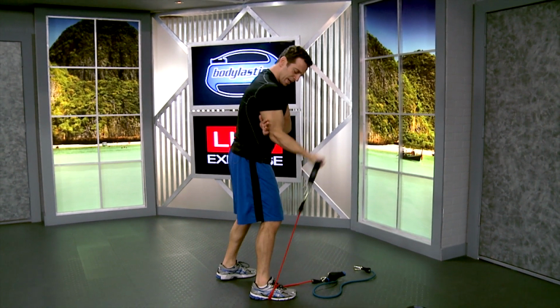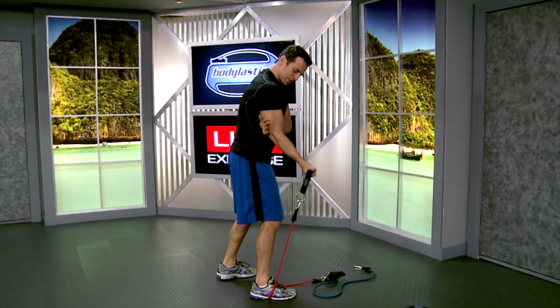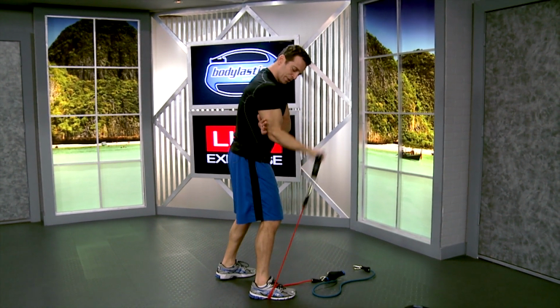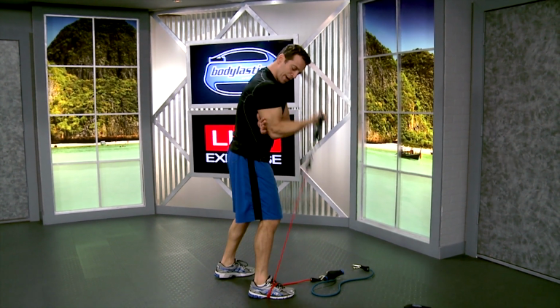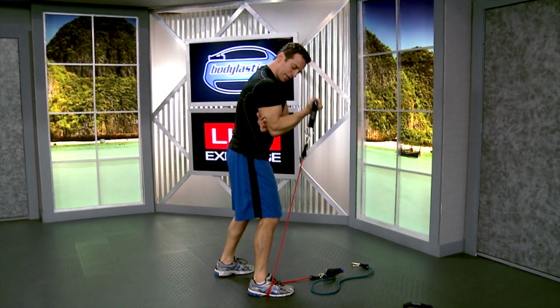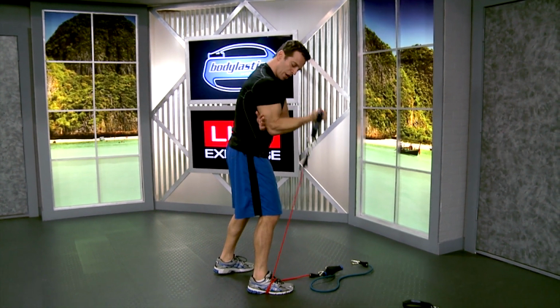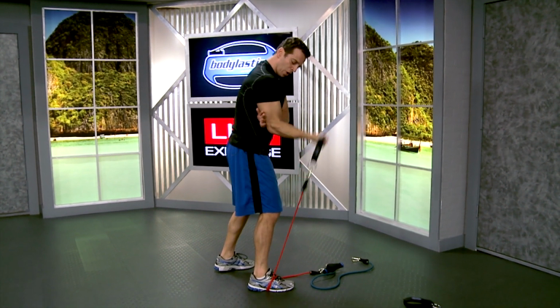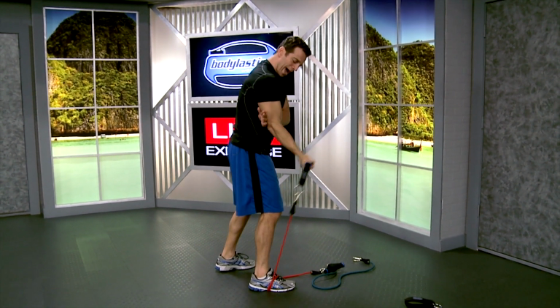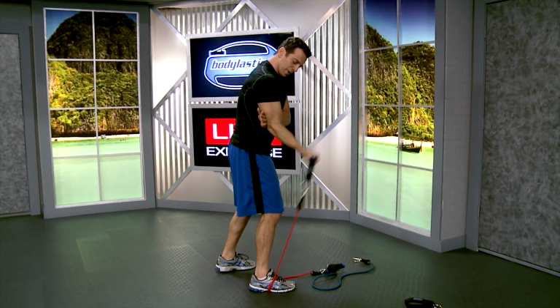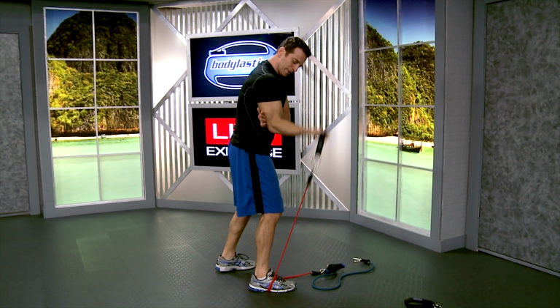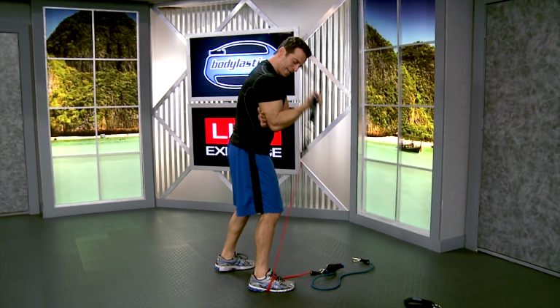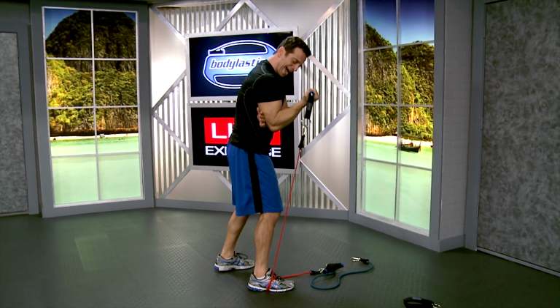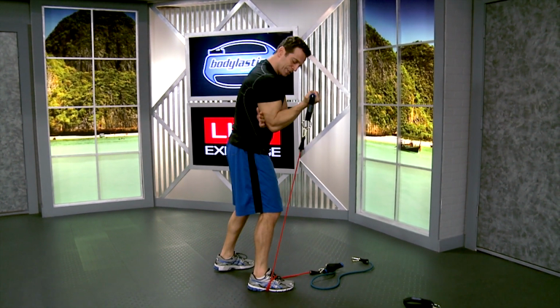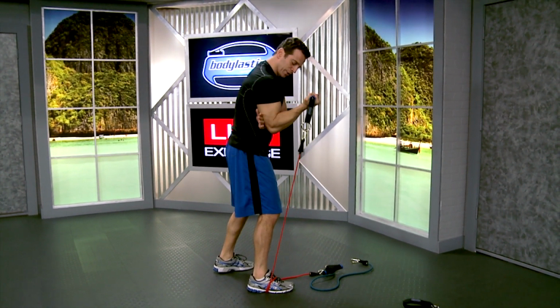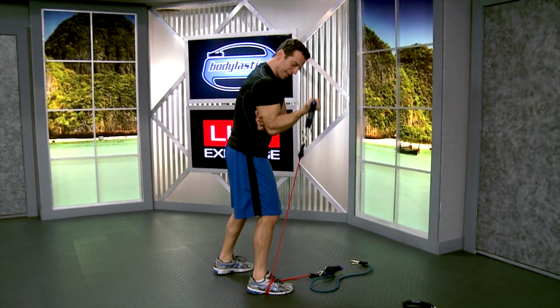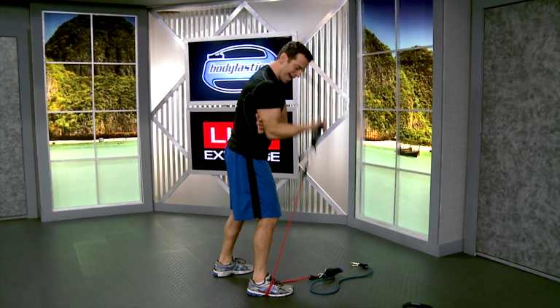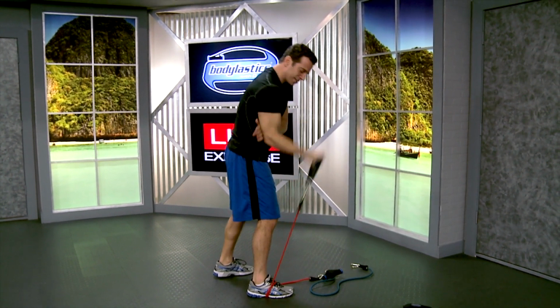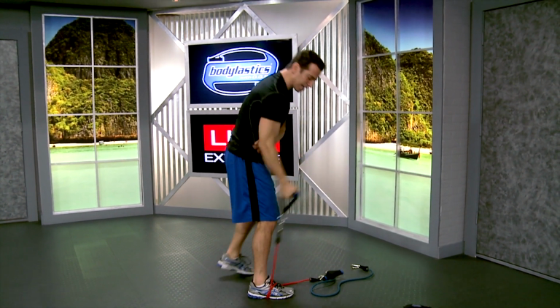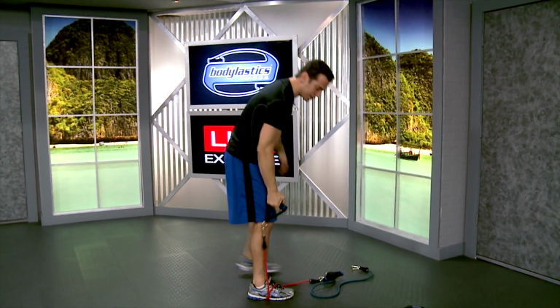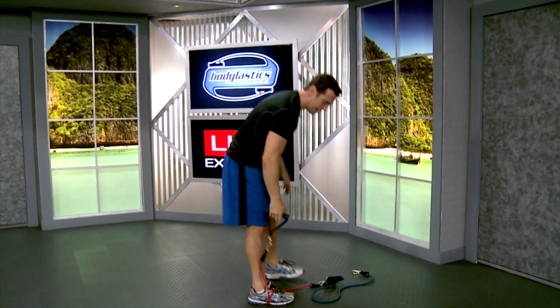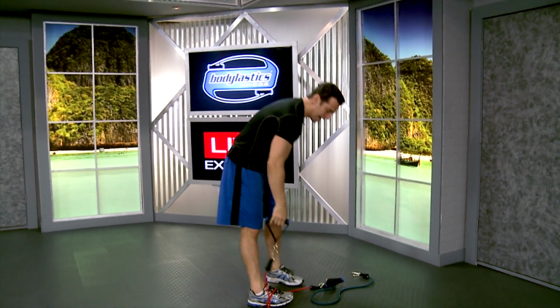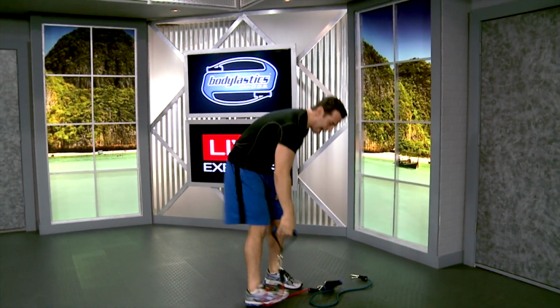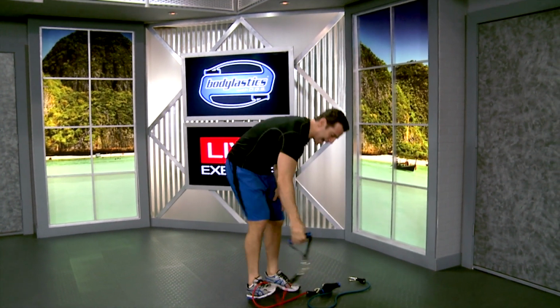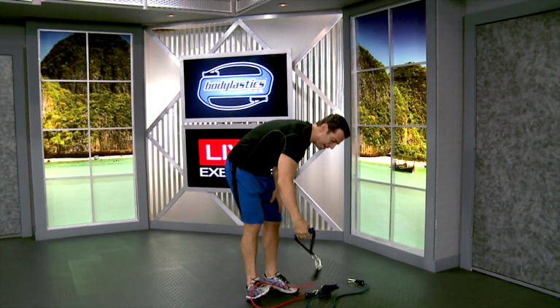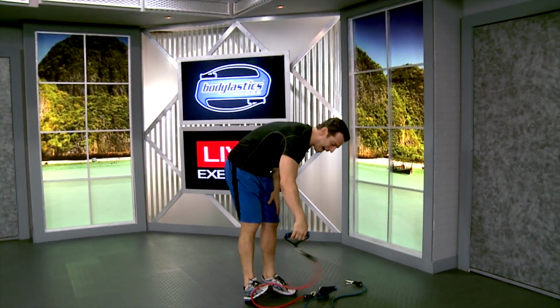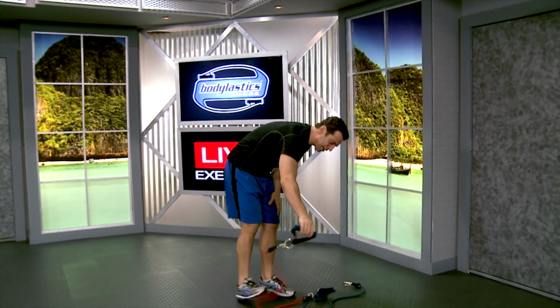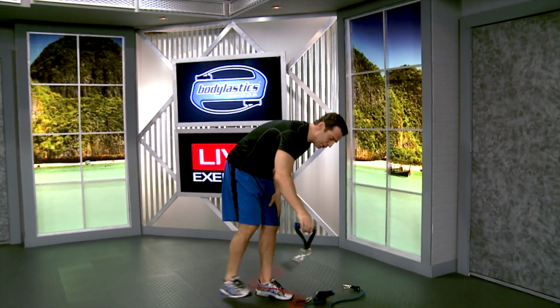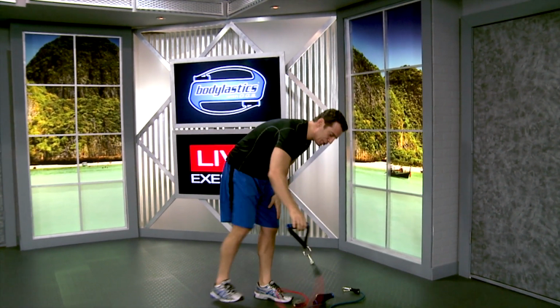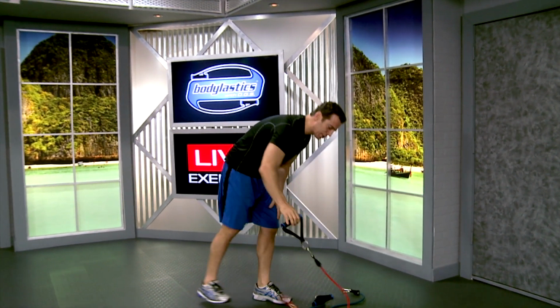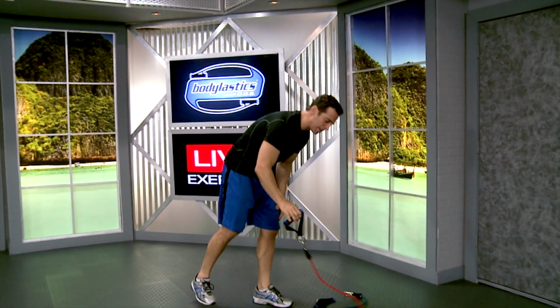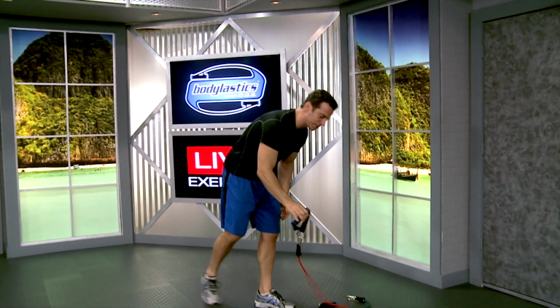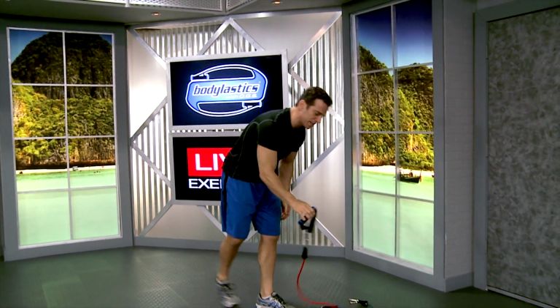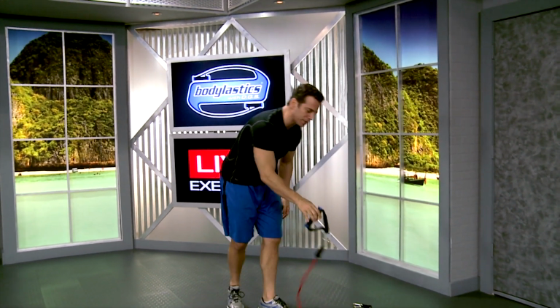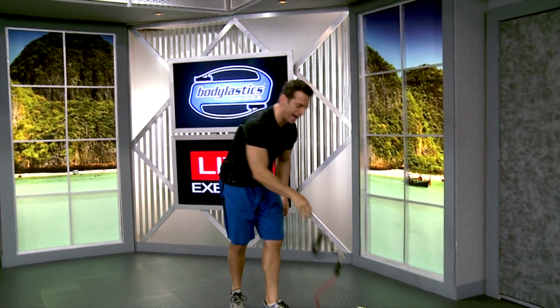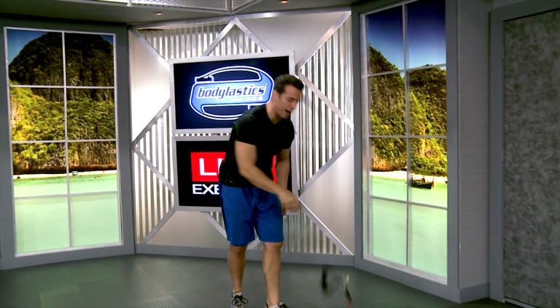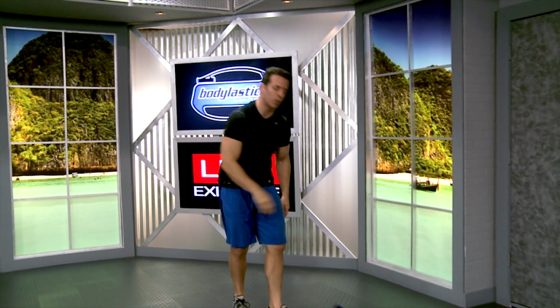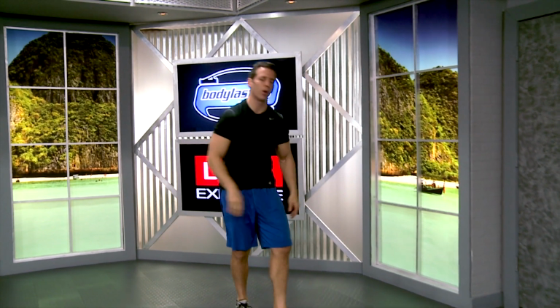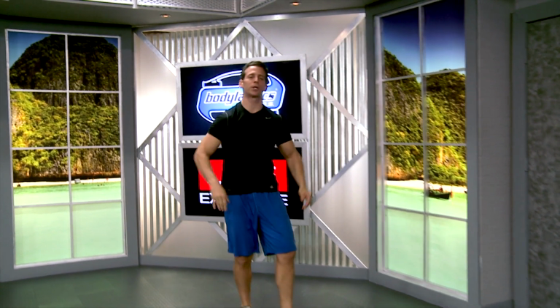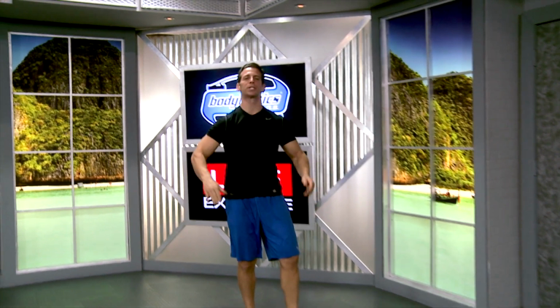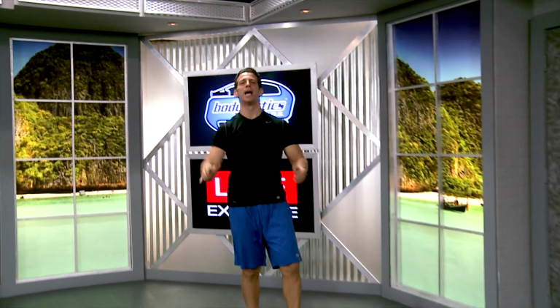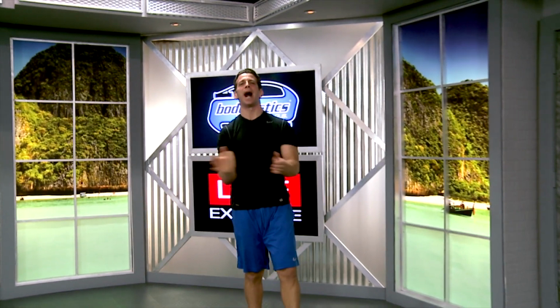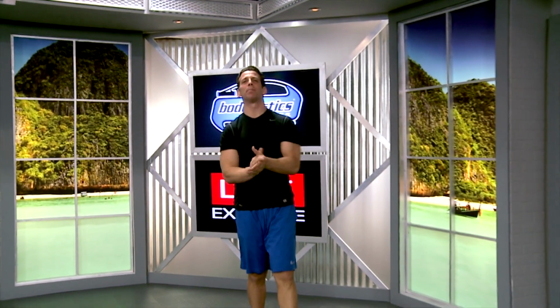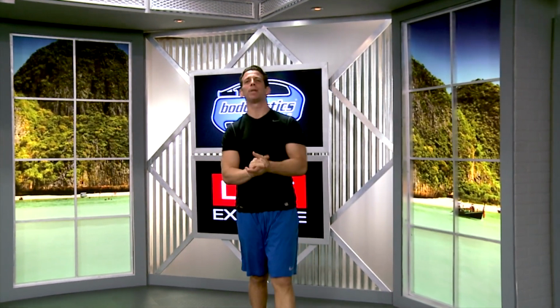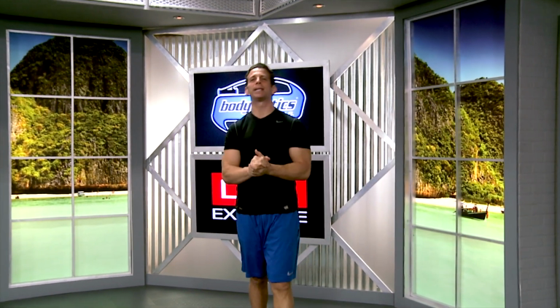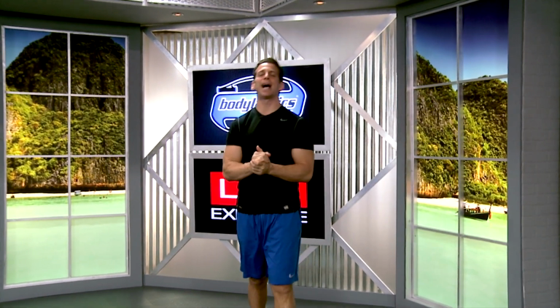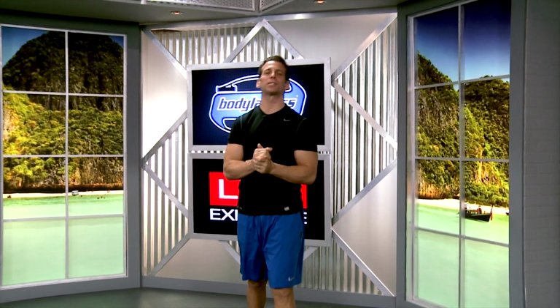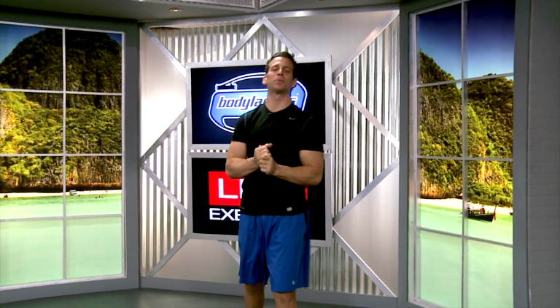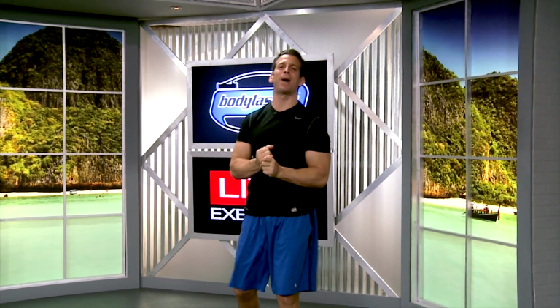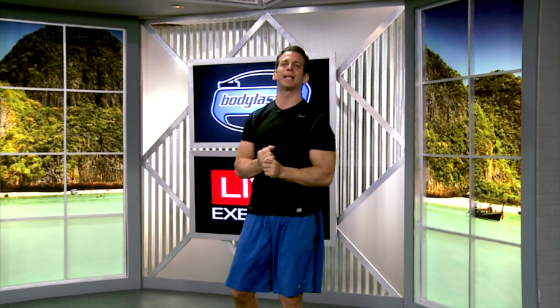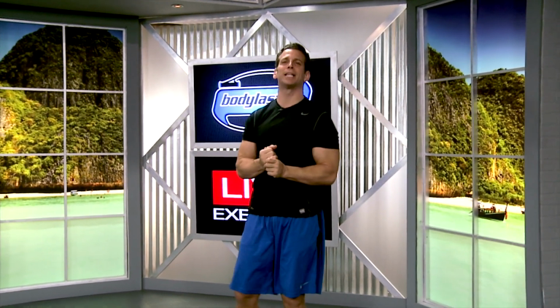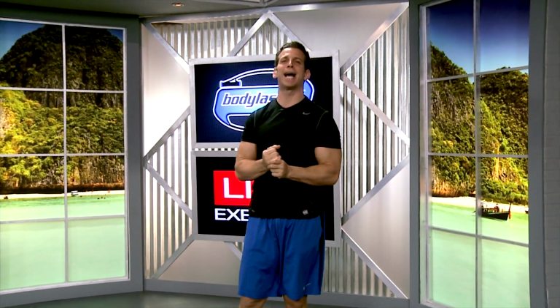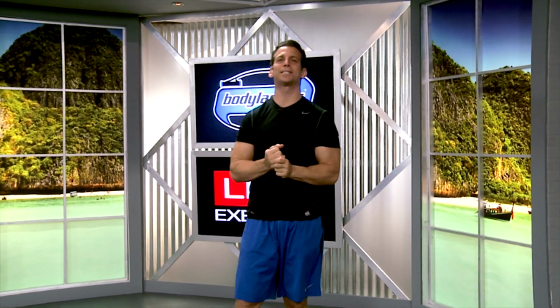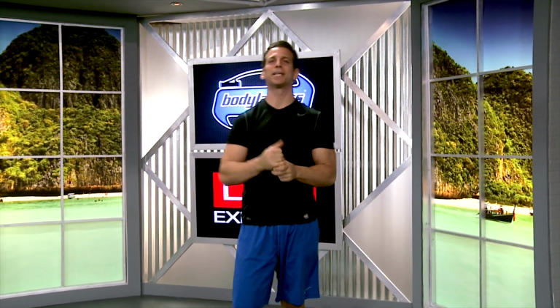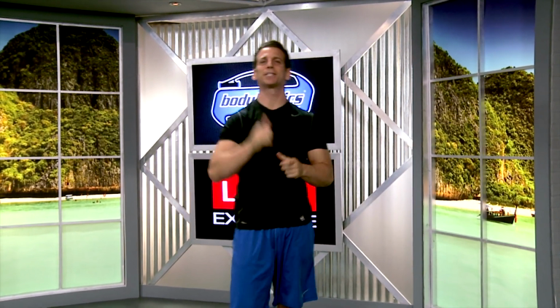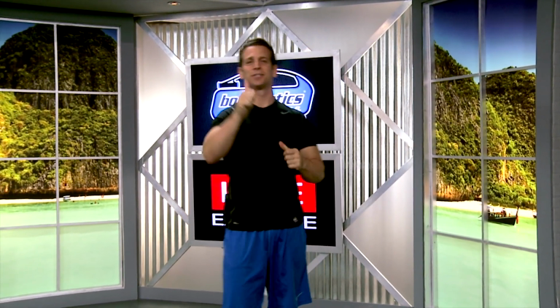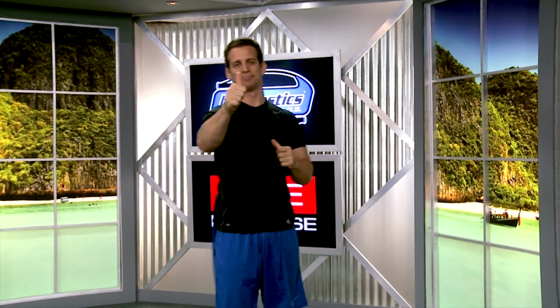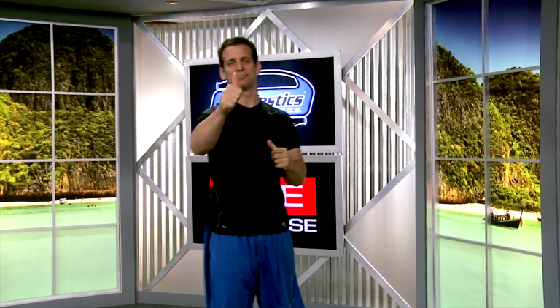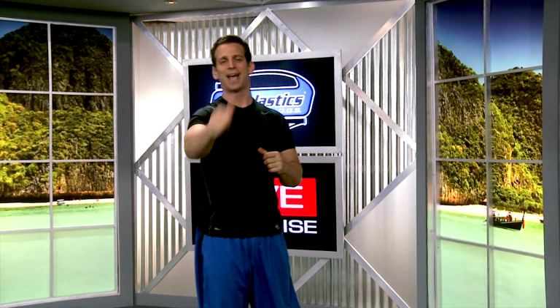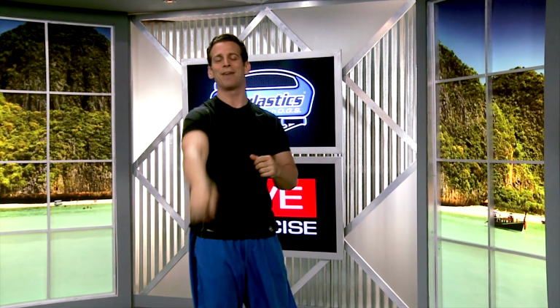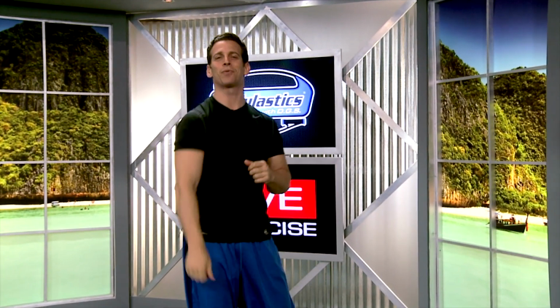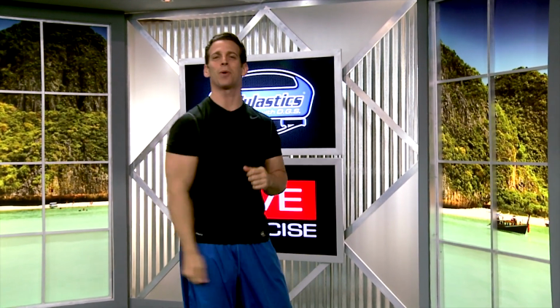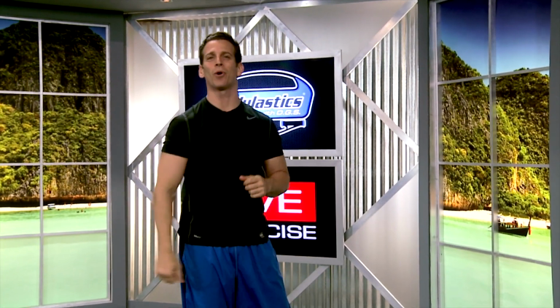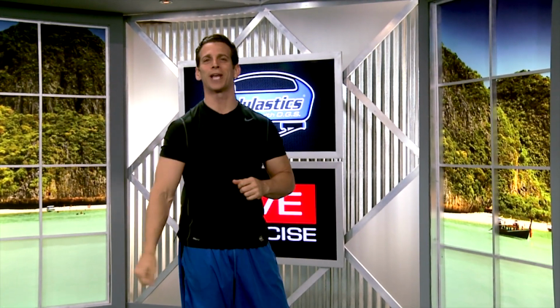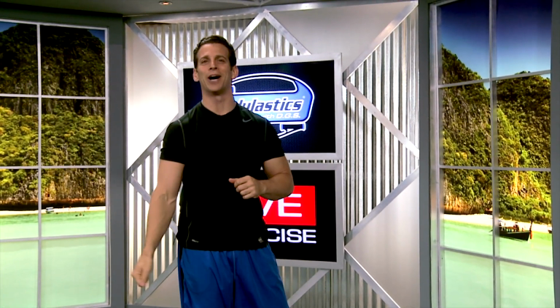So there you go — how to attach your elastics and how to use your clip system, how it works. I'm Blake Castle with Body Elastics. Have a great workout.